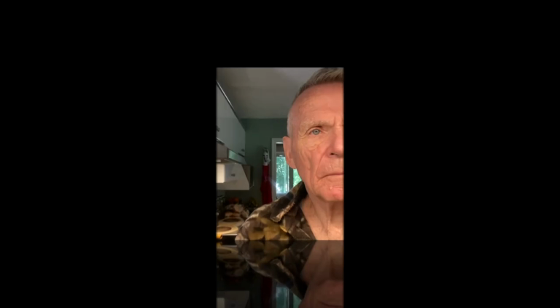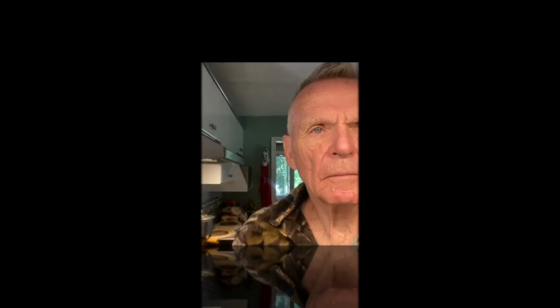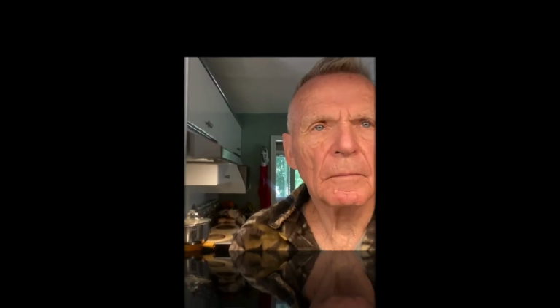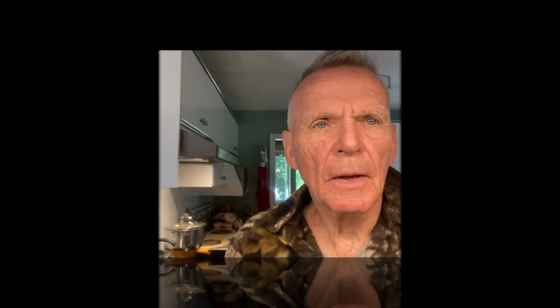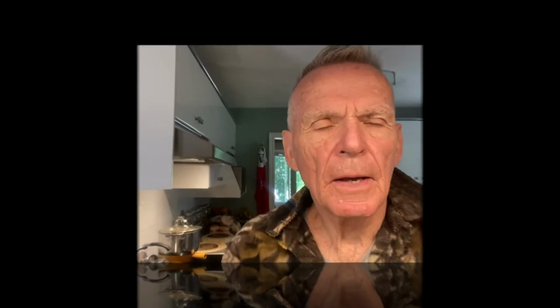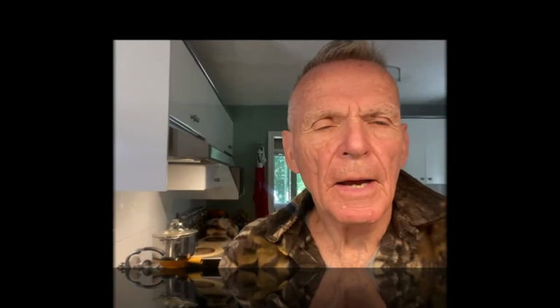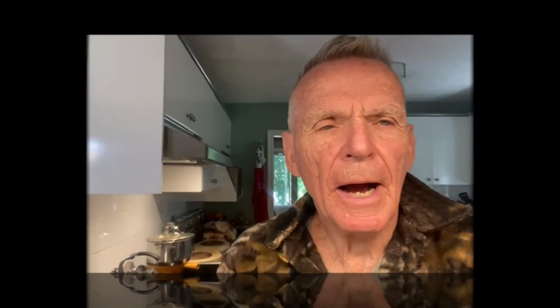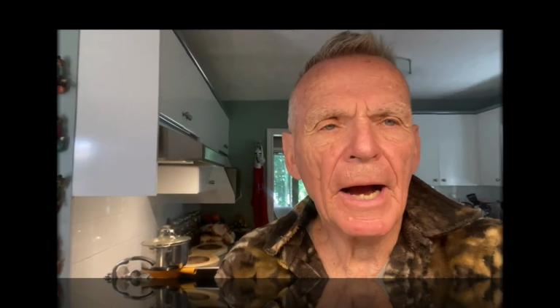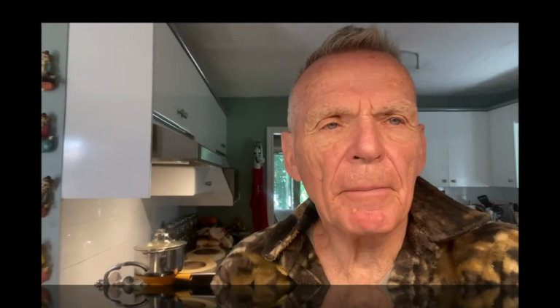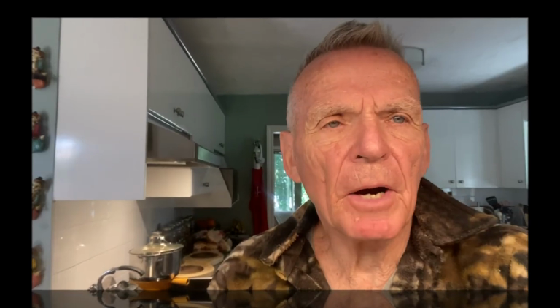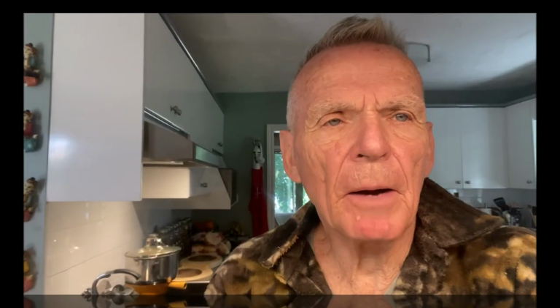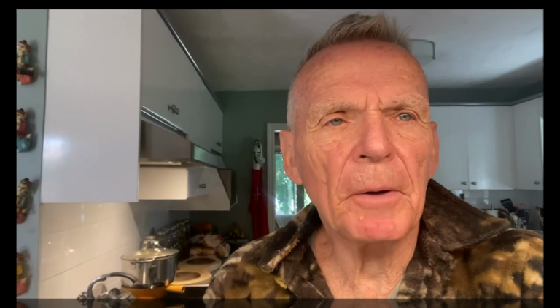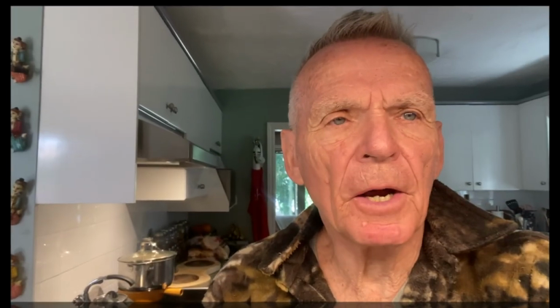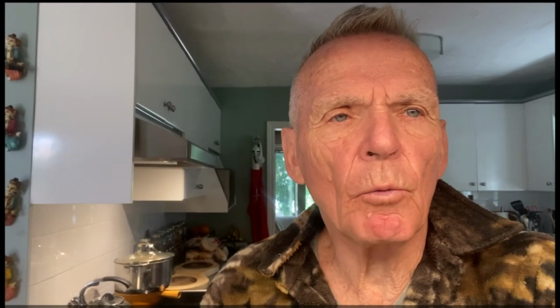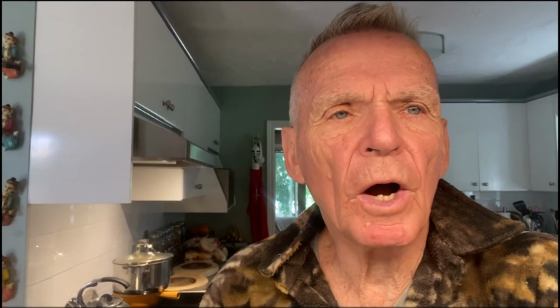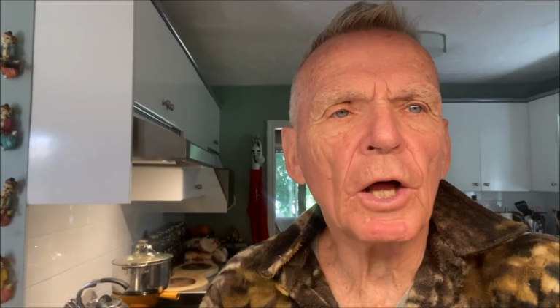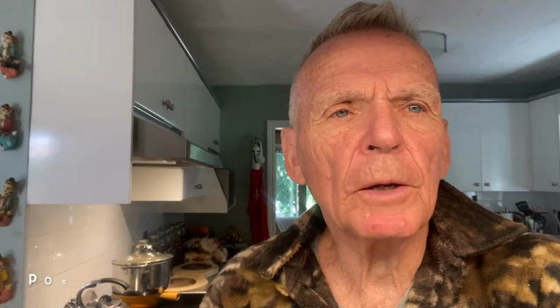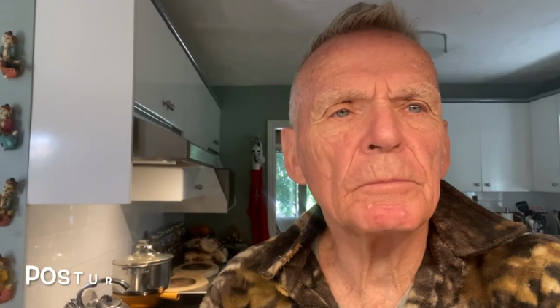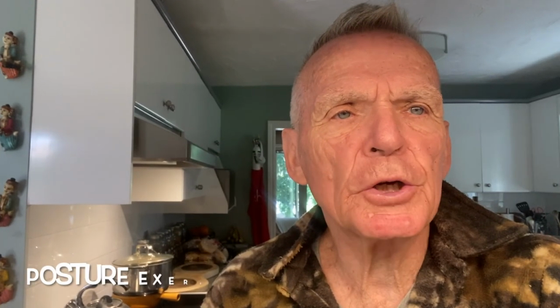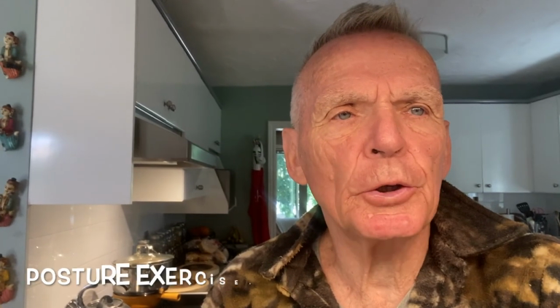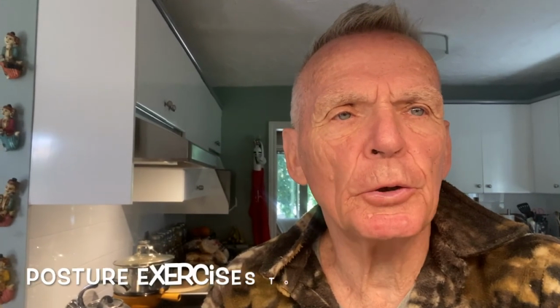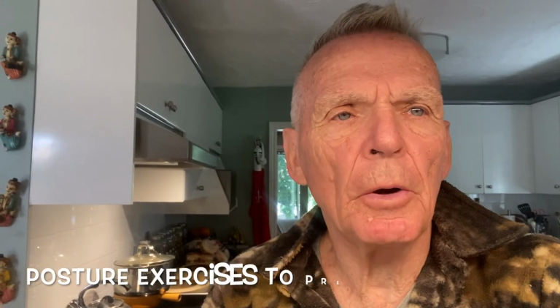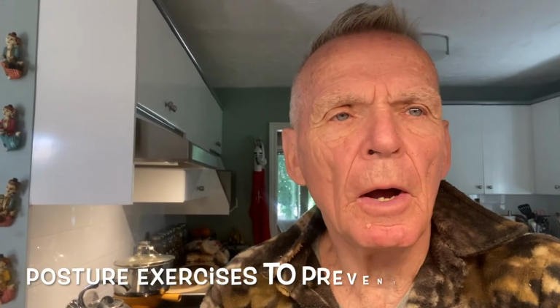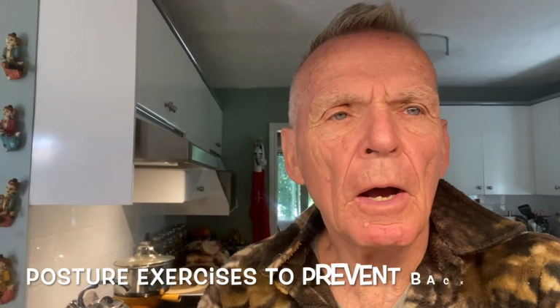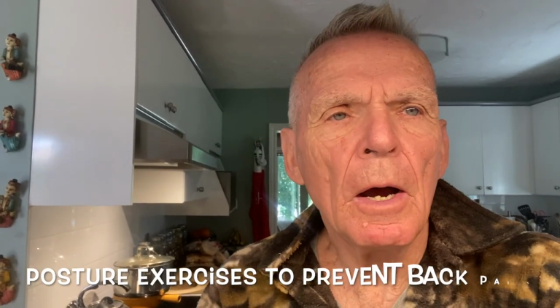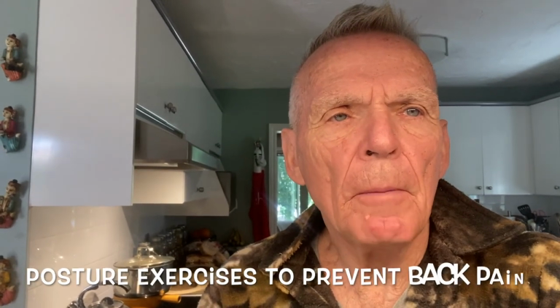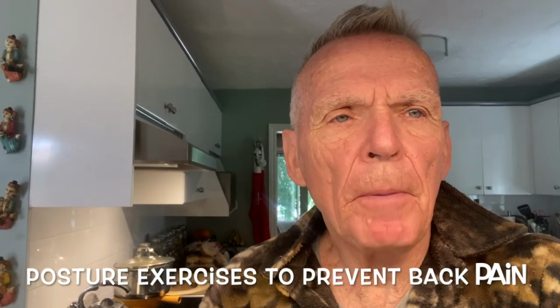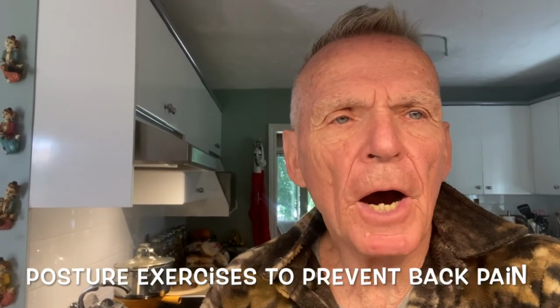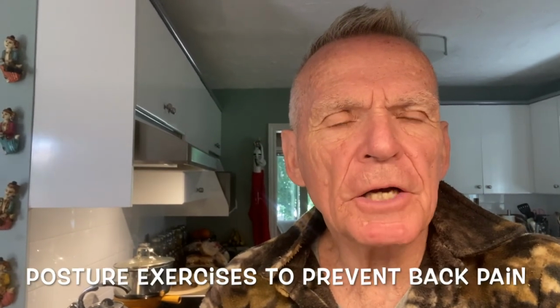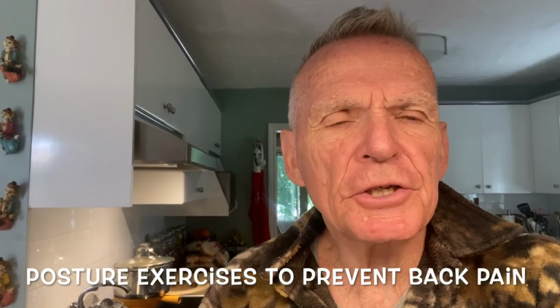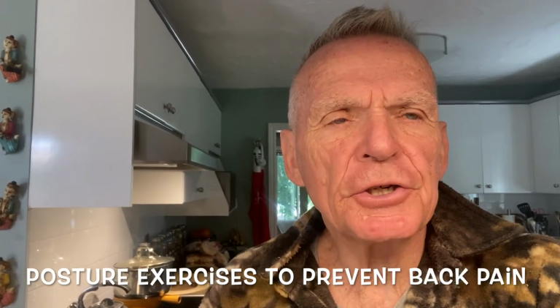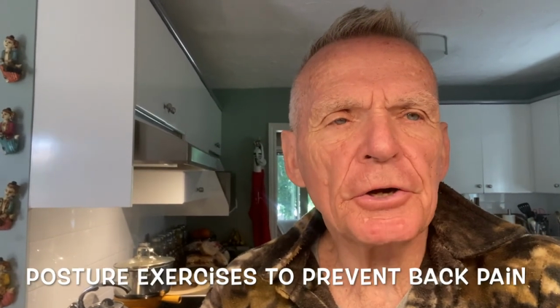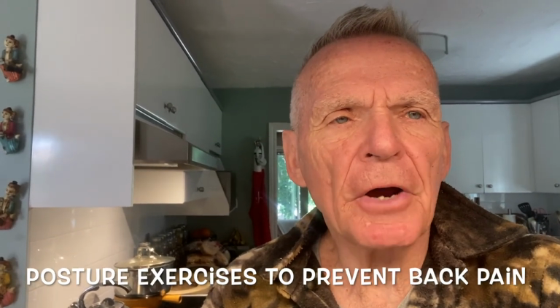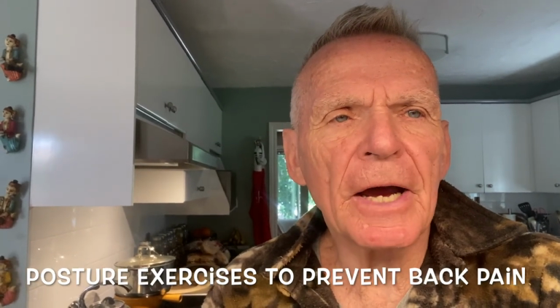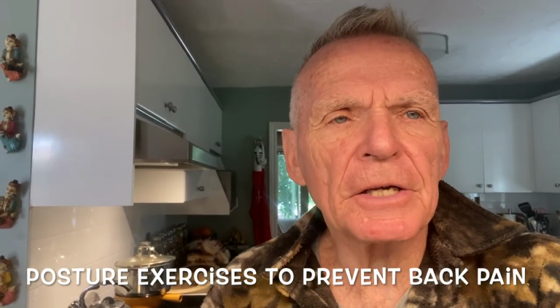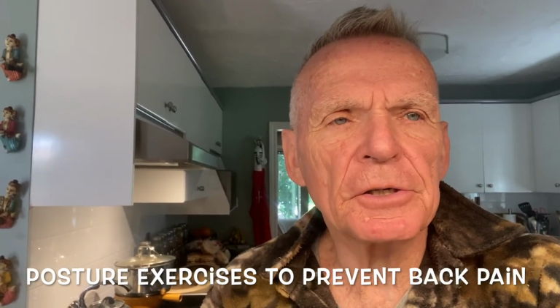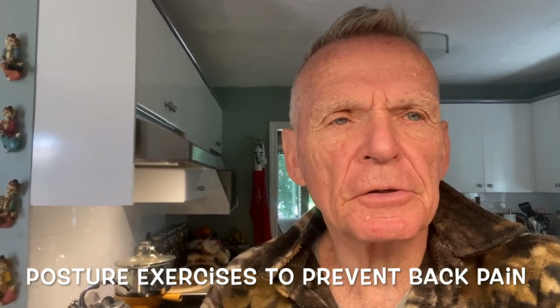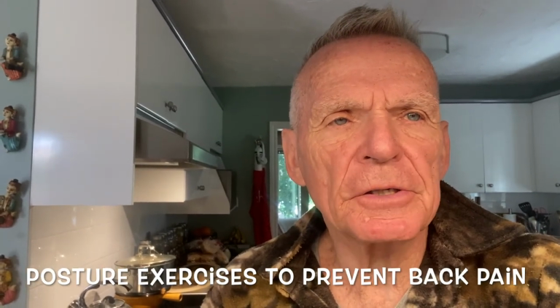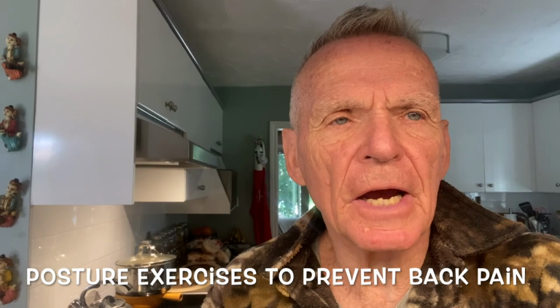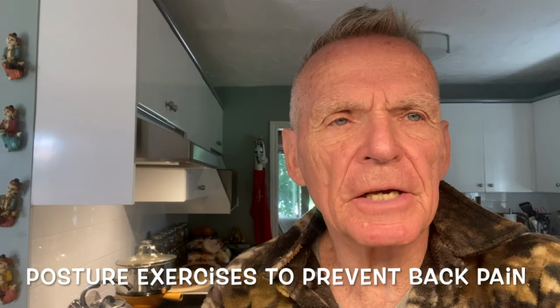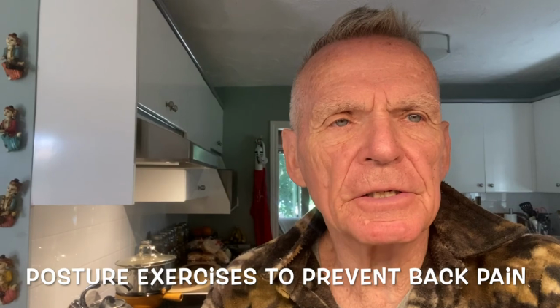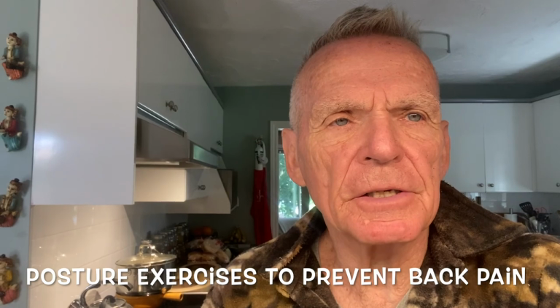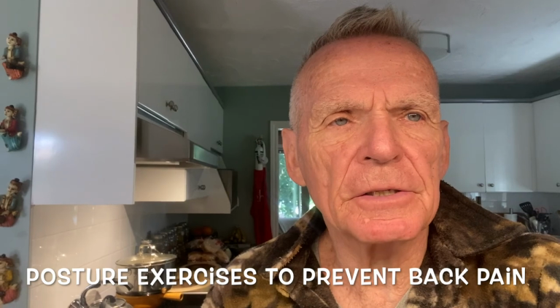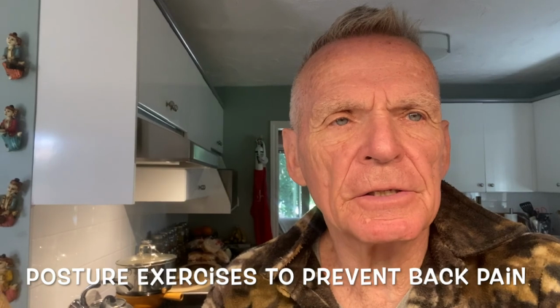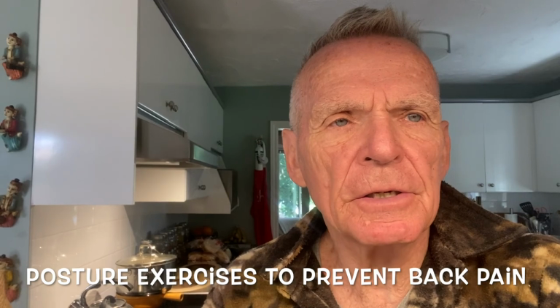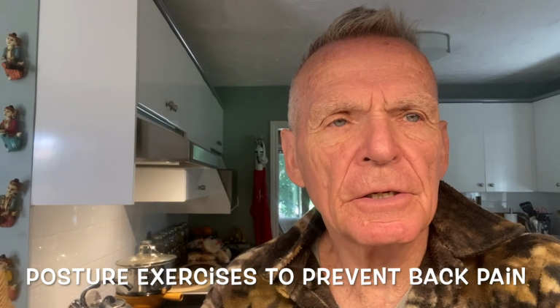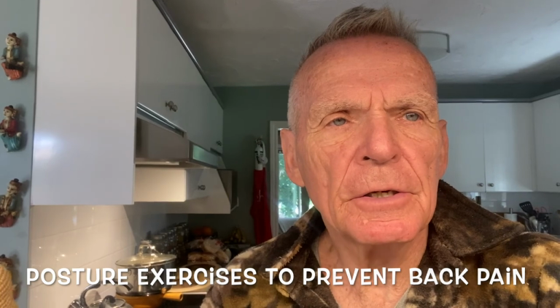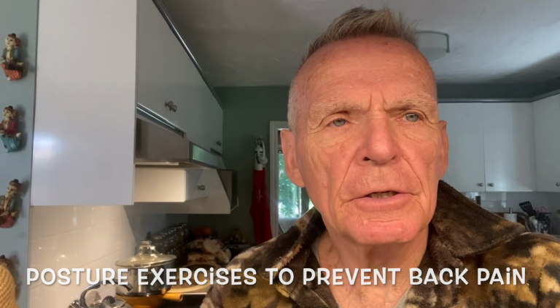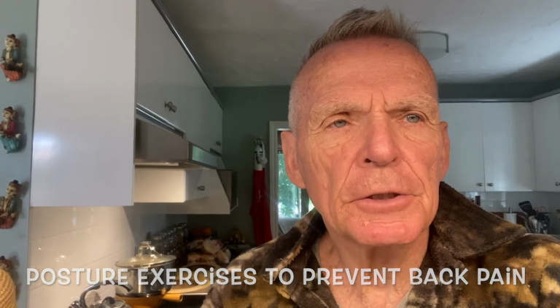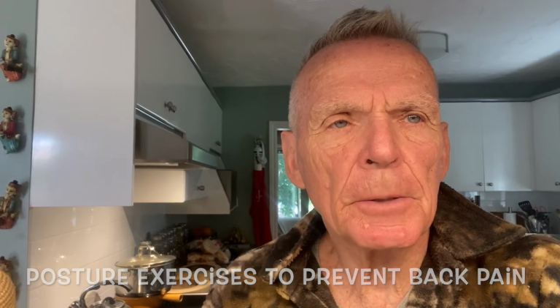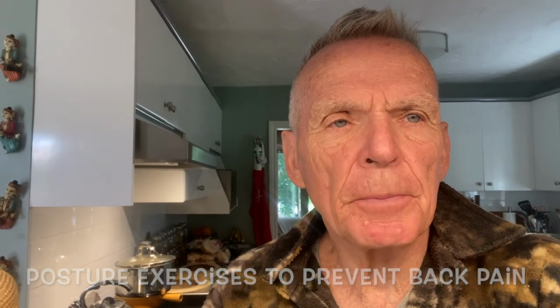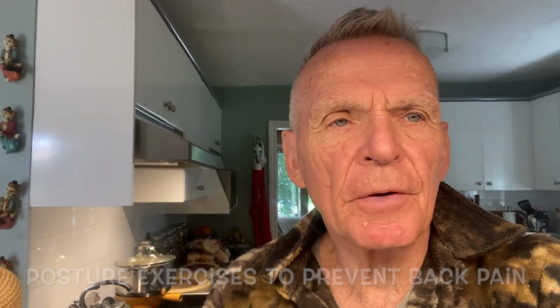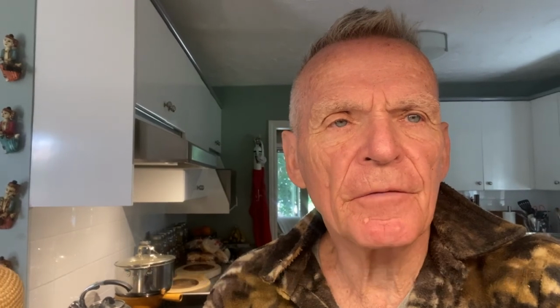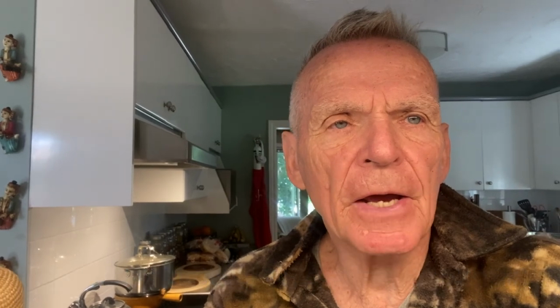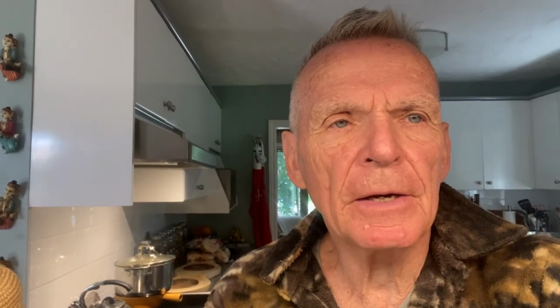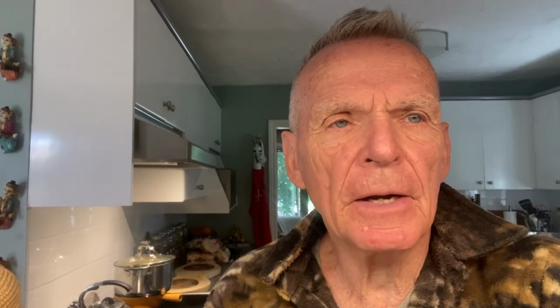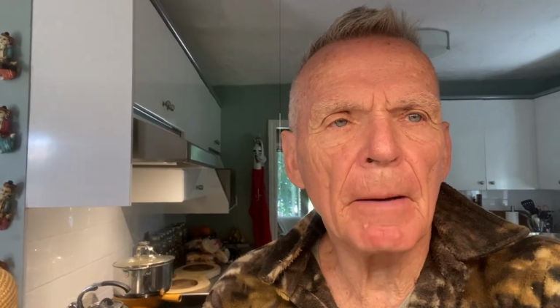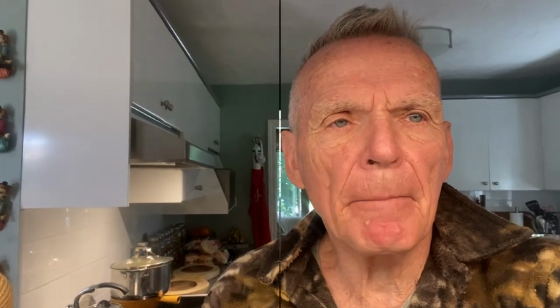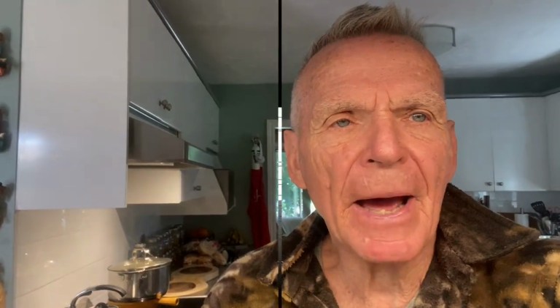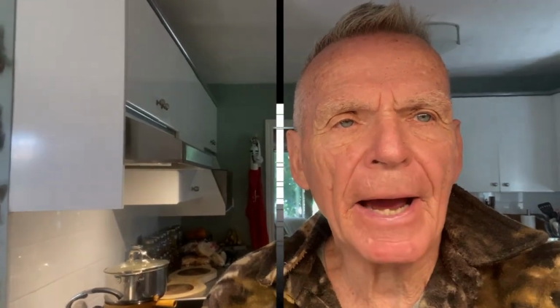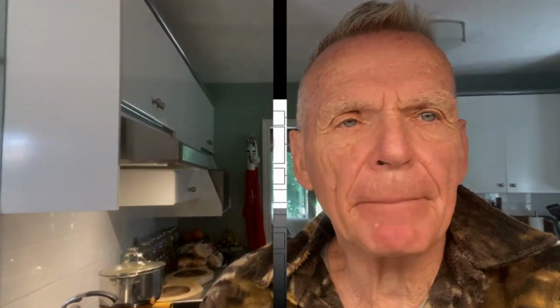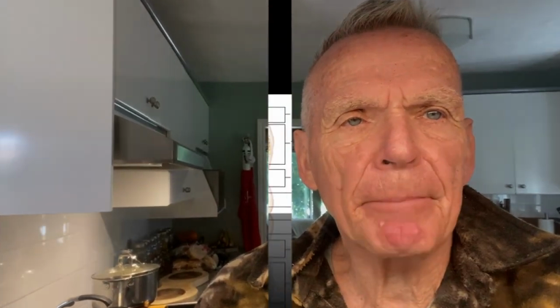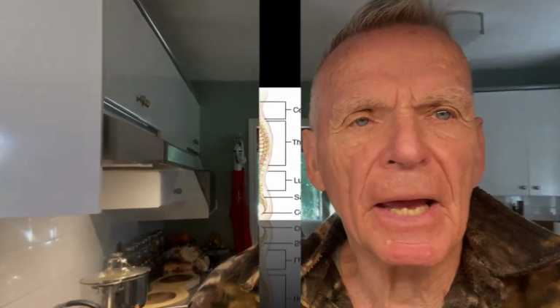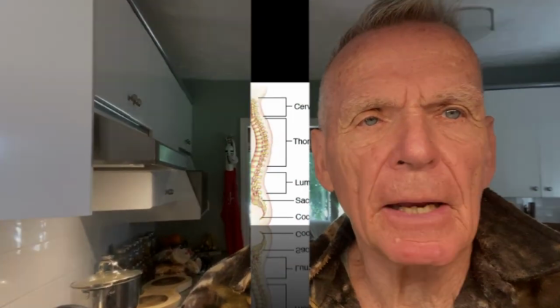Hi, Bob here. Welcome to posture exercises to prevent back pain.